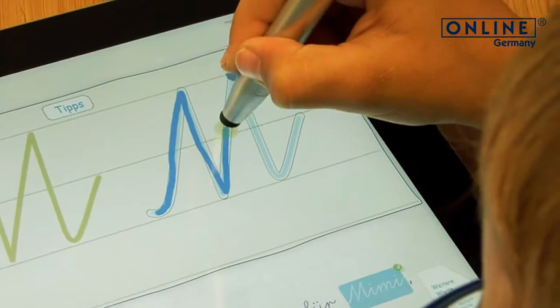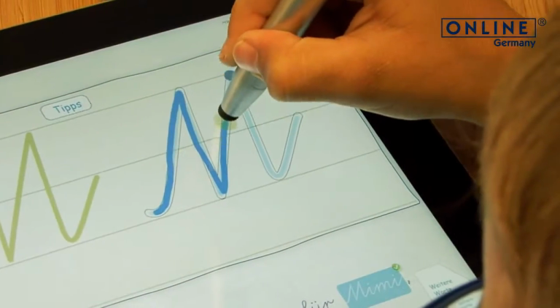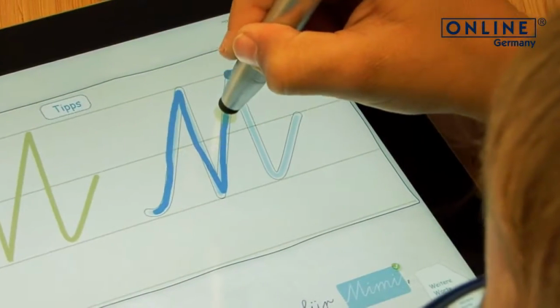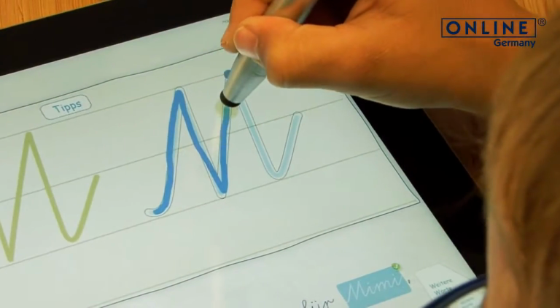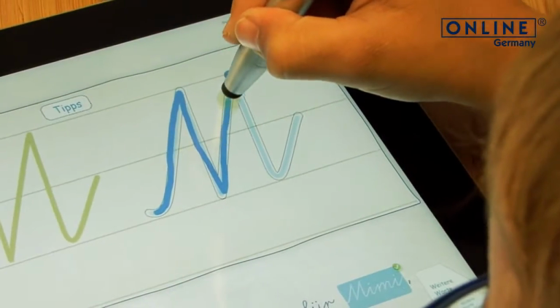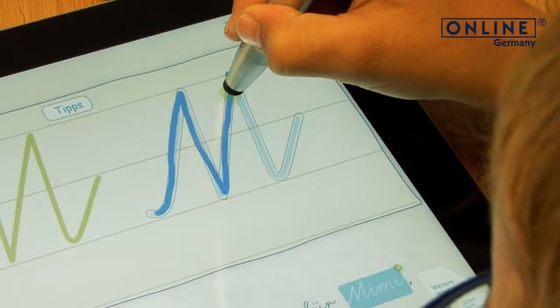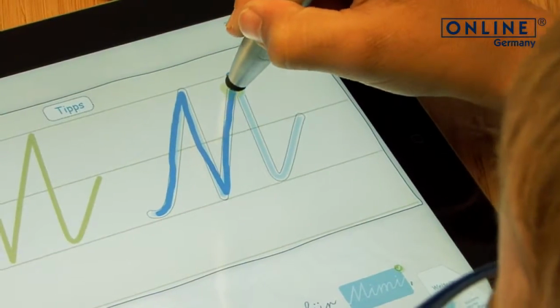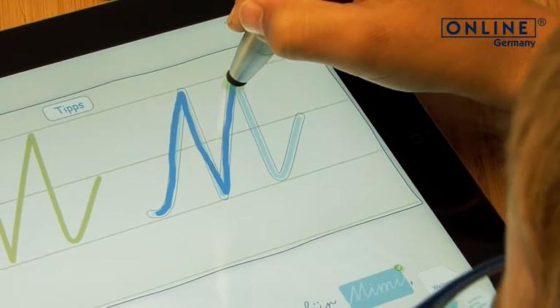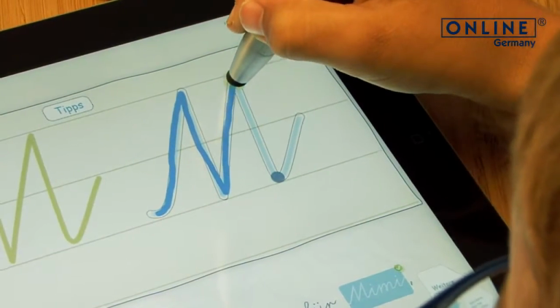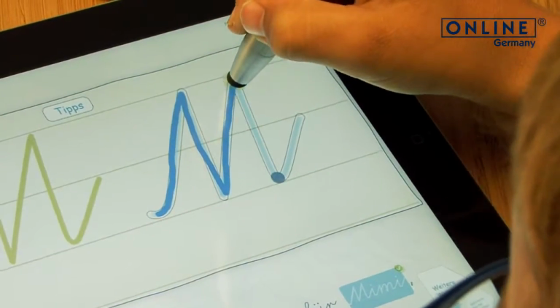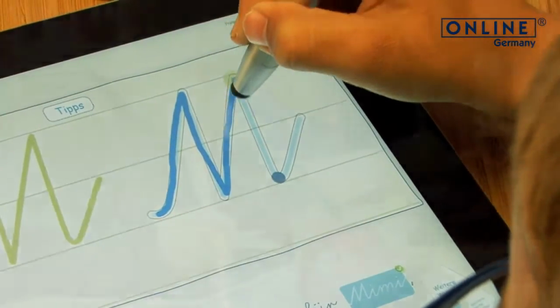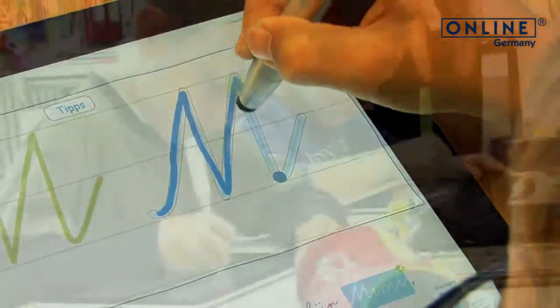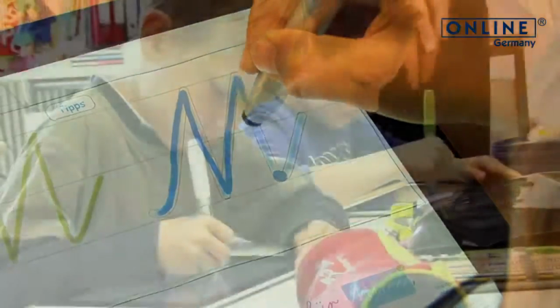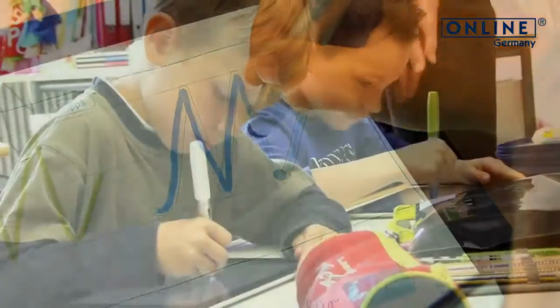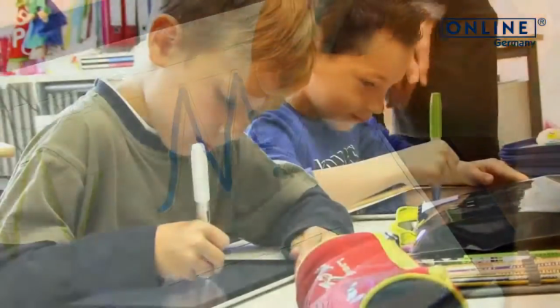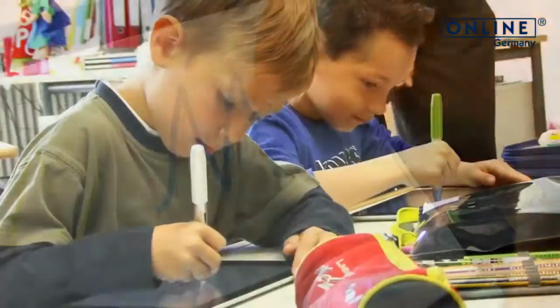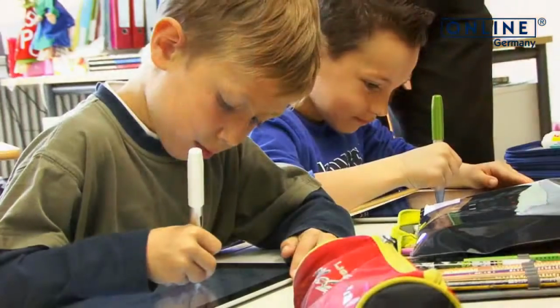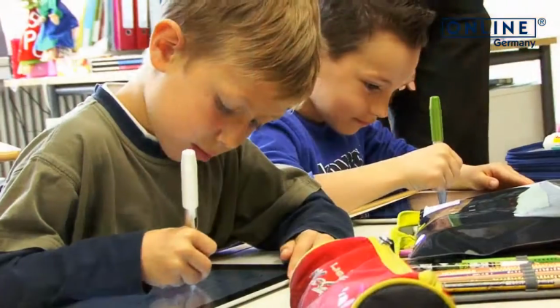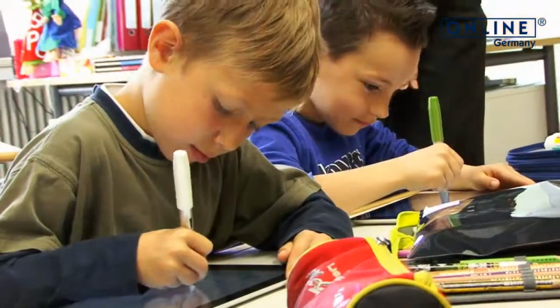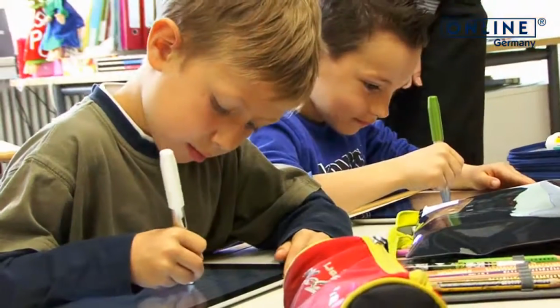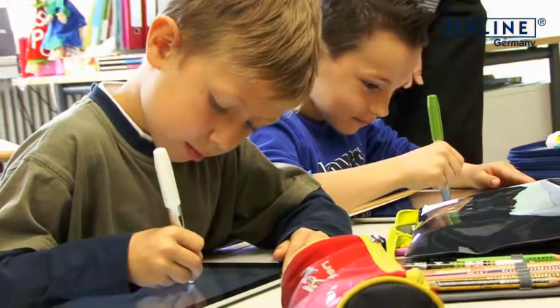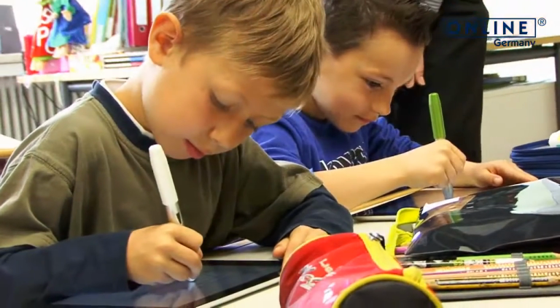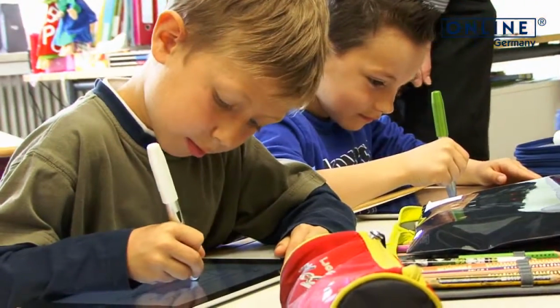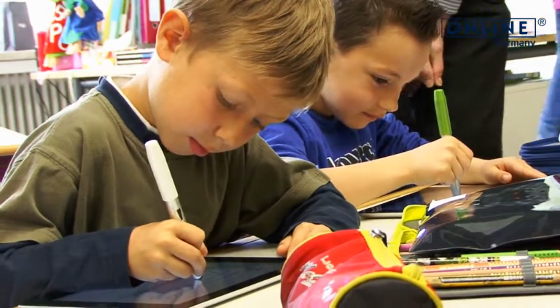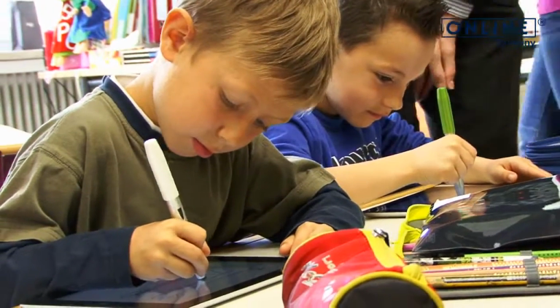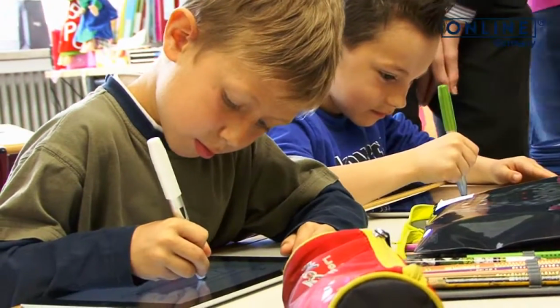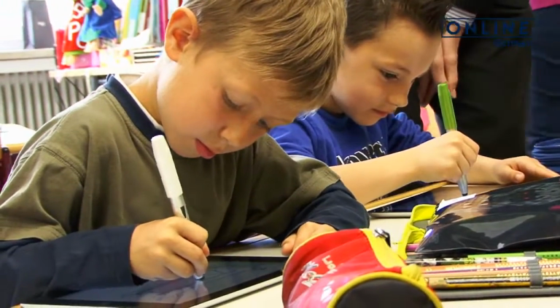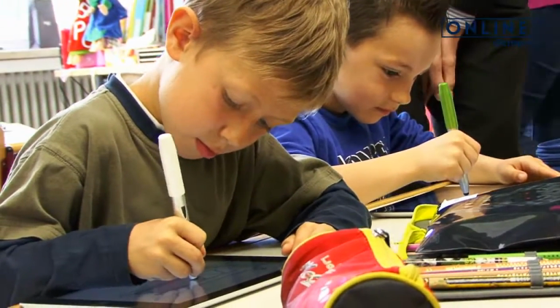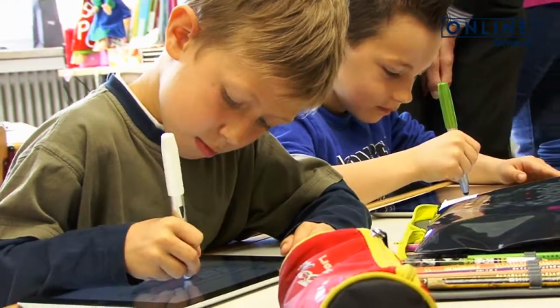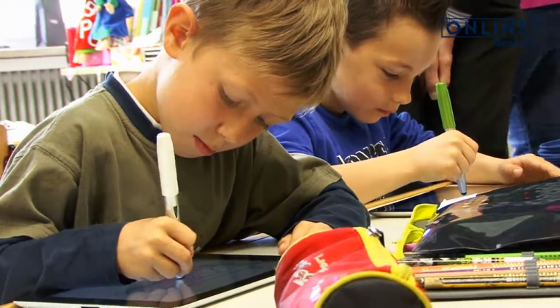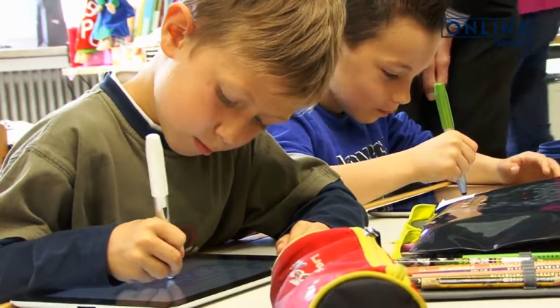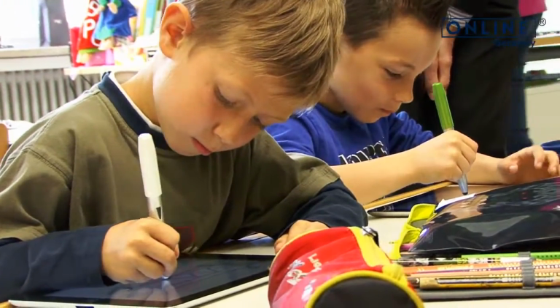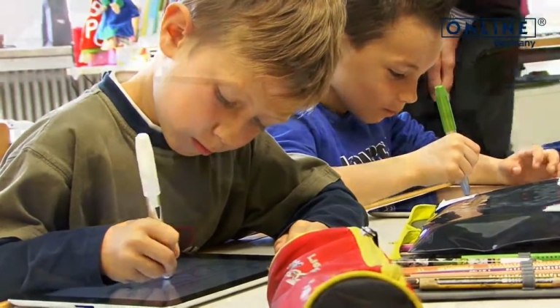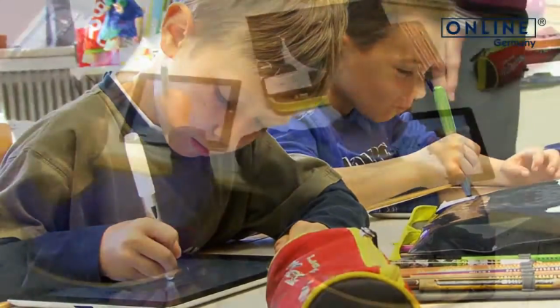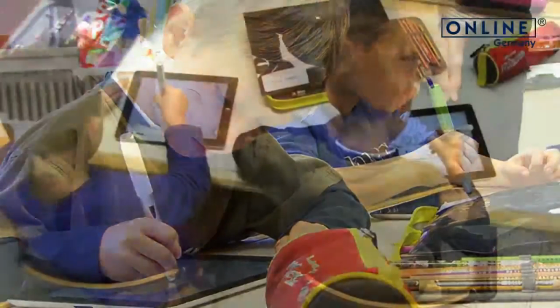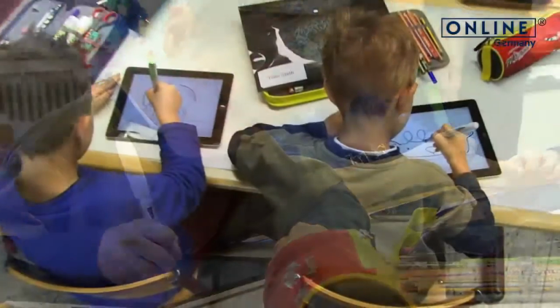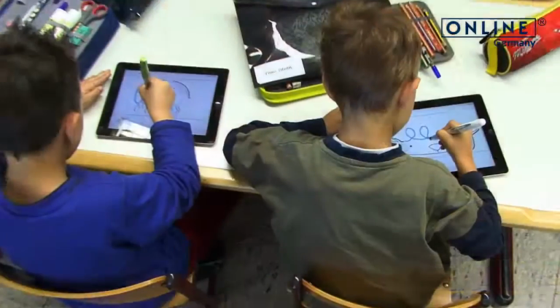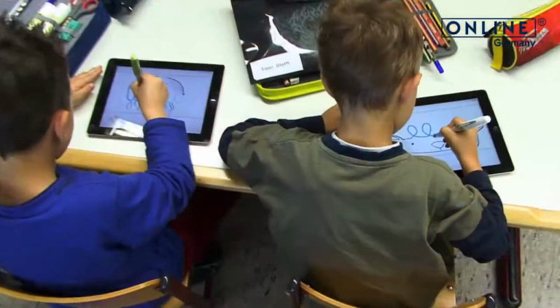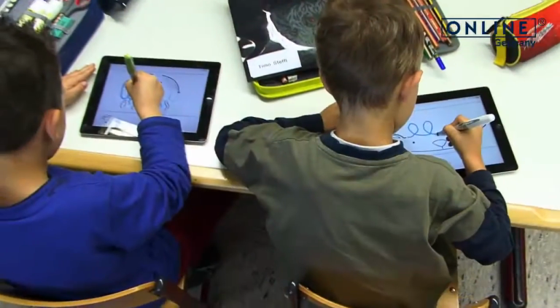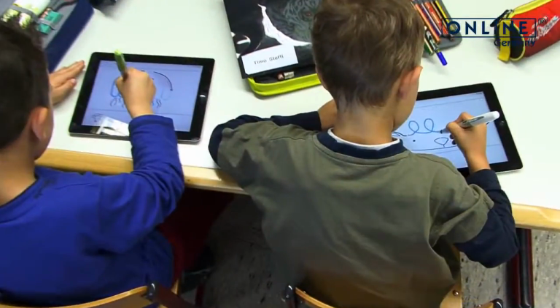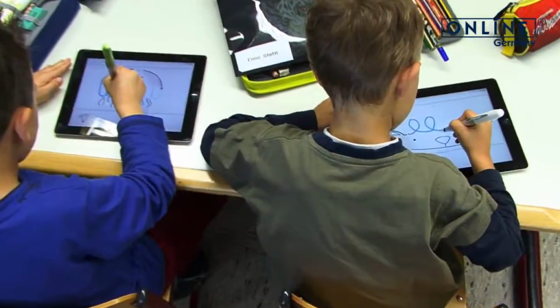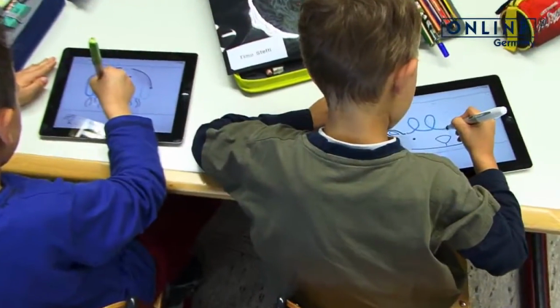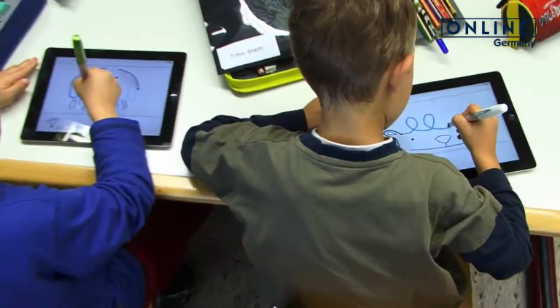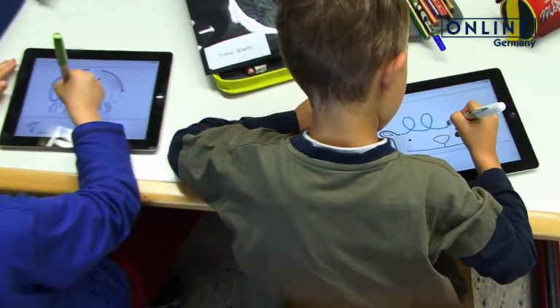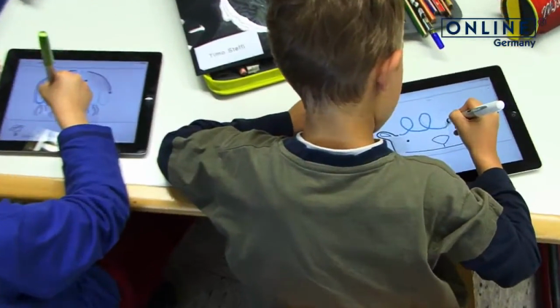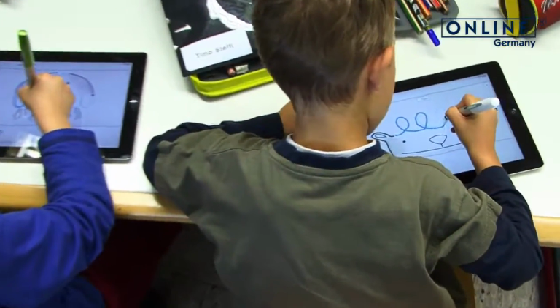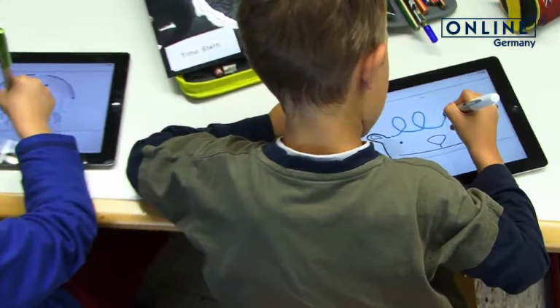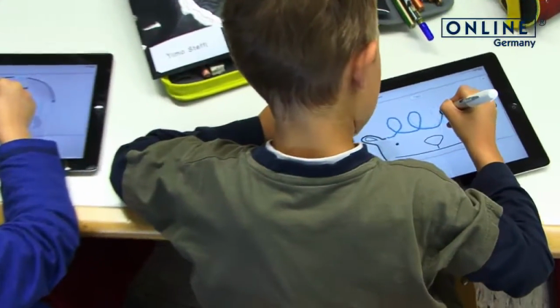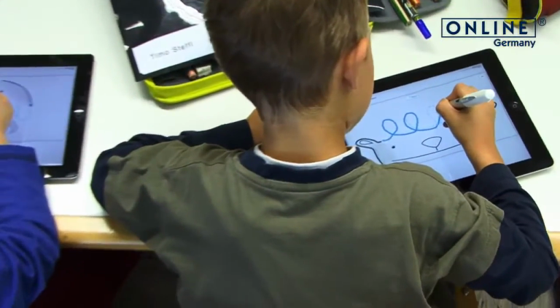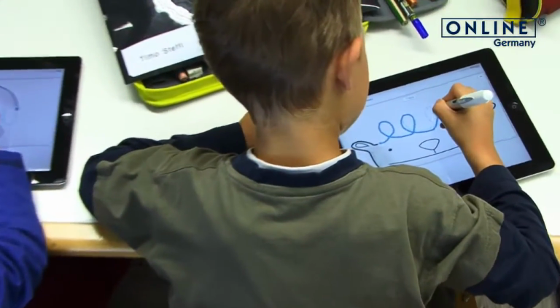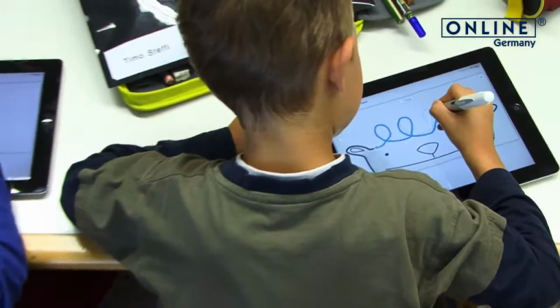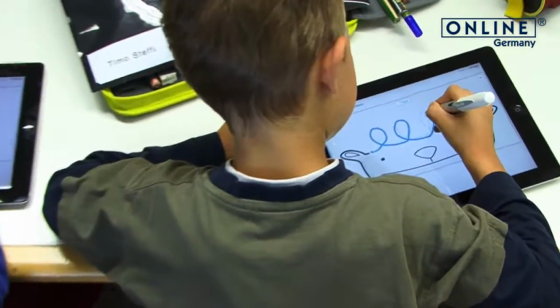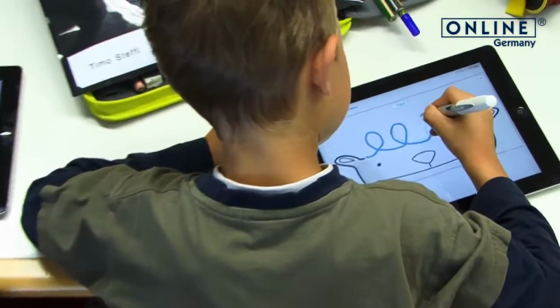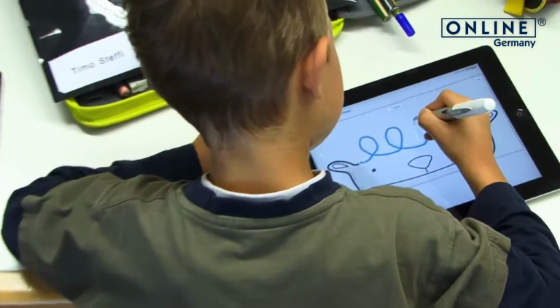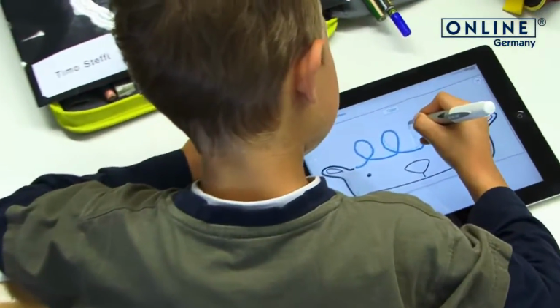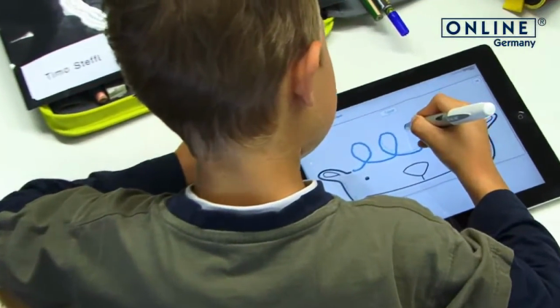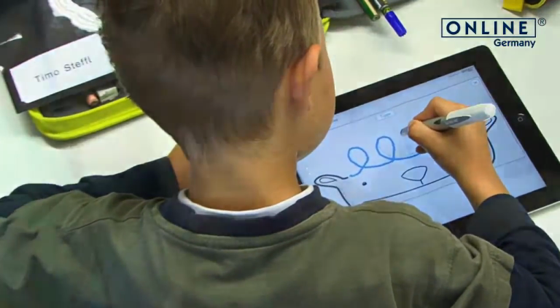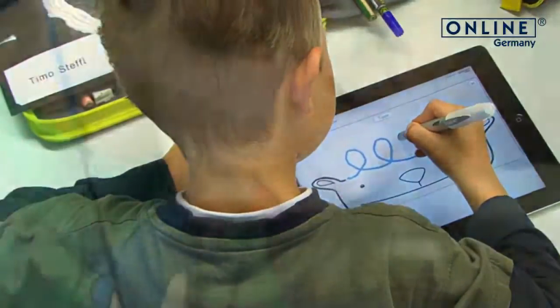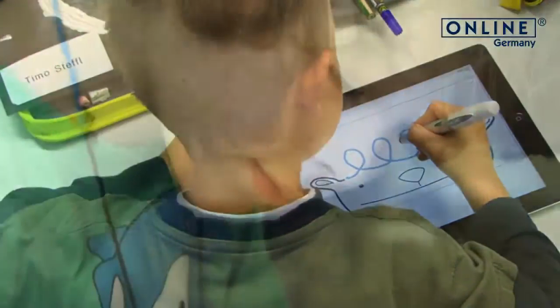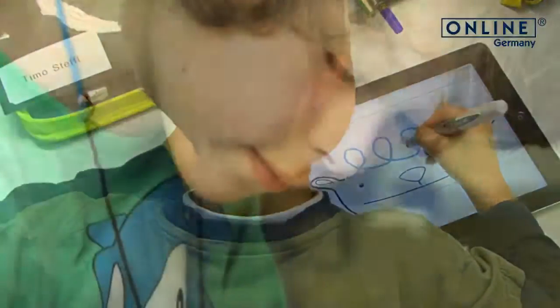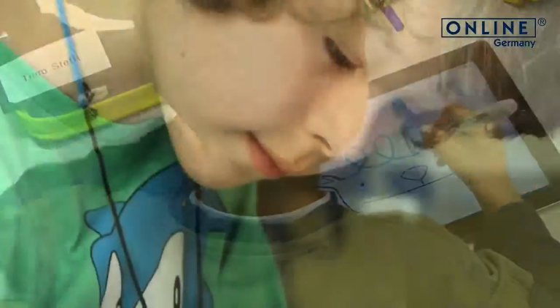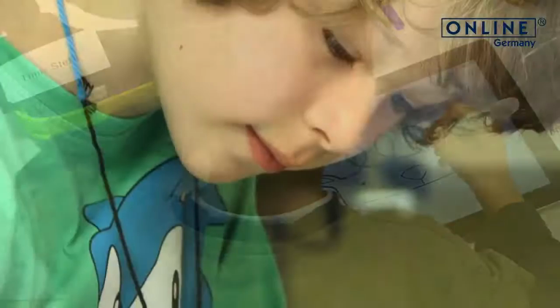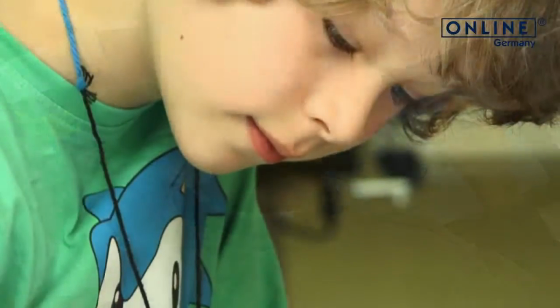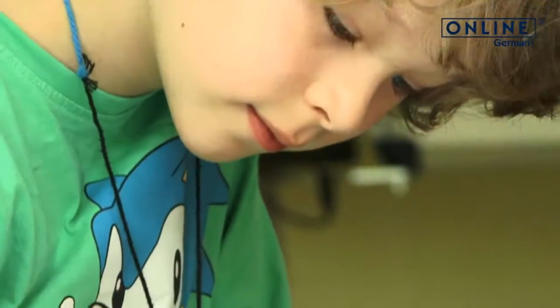Together with the Media School, Online developed this writing app especially for use in the classroom.